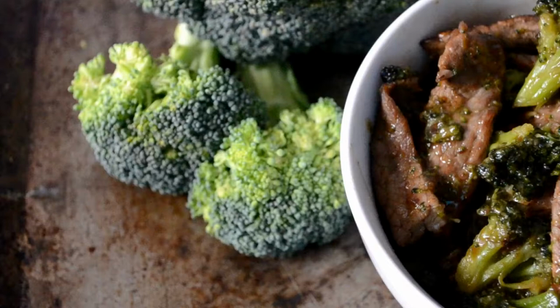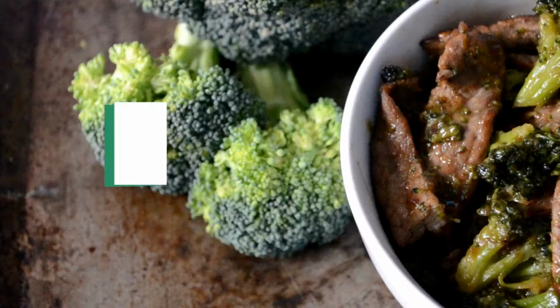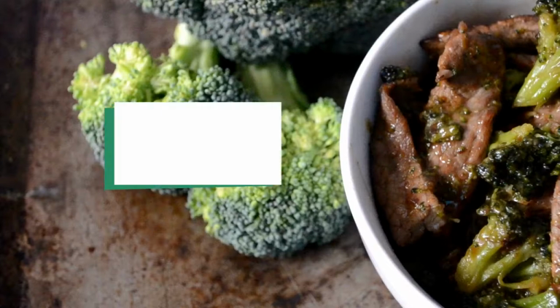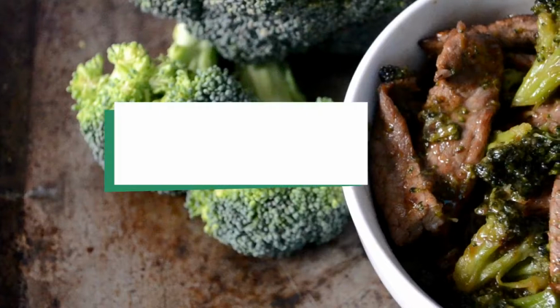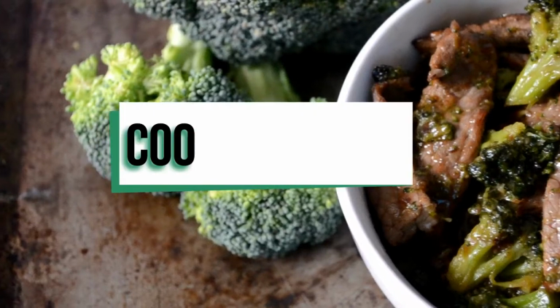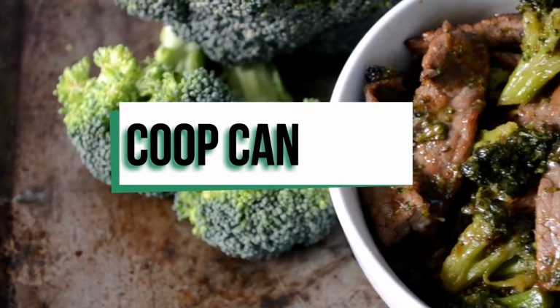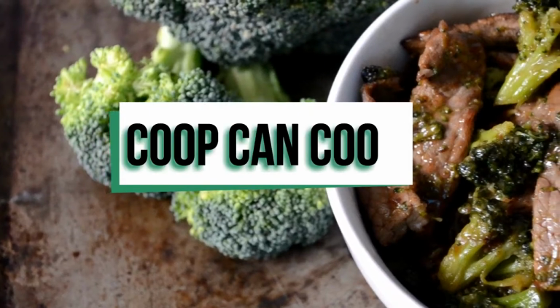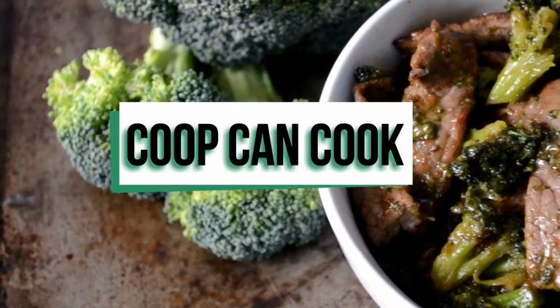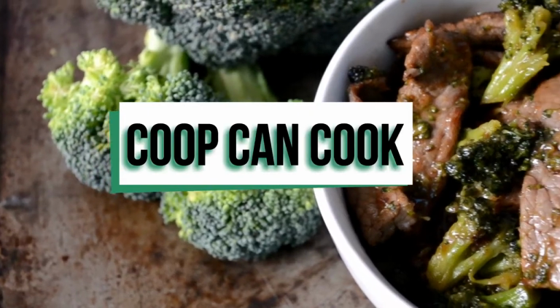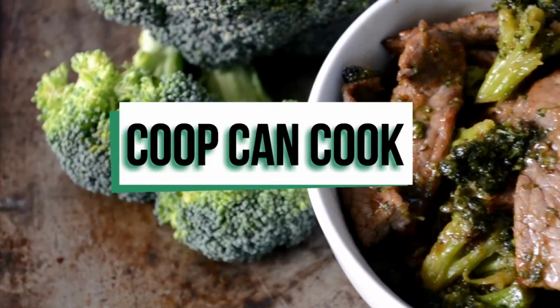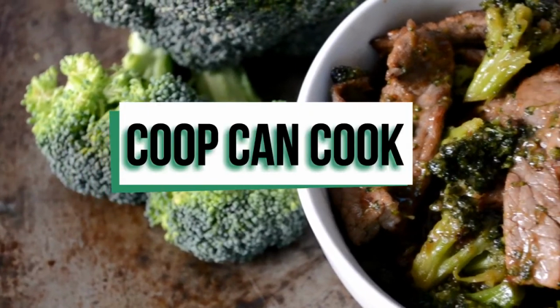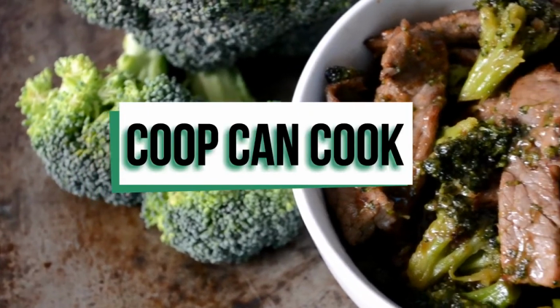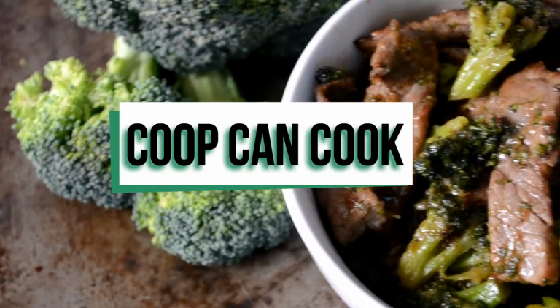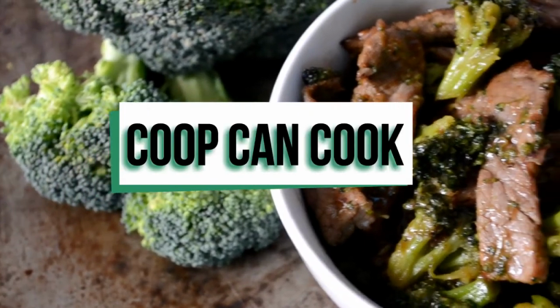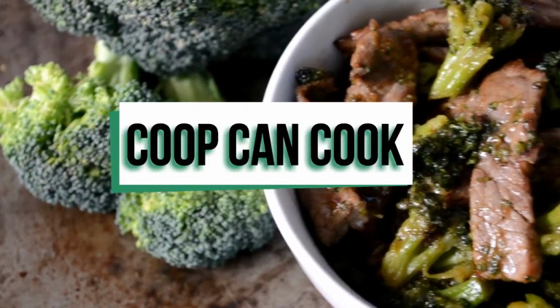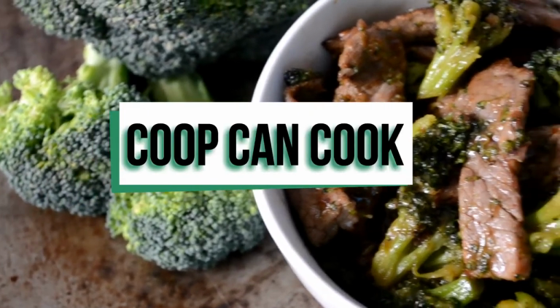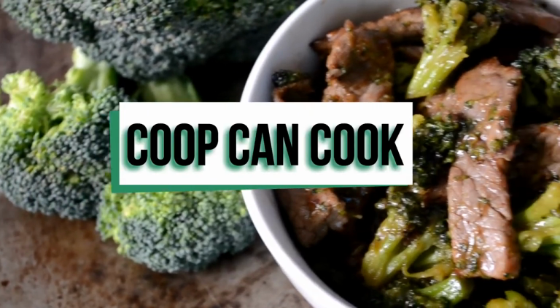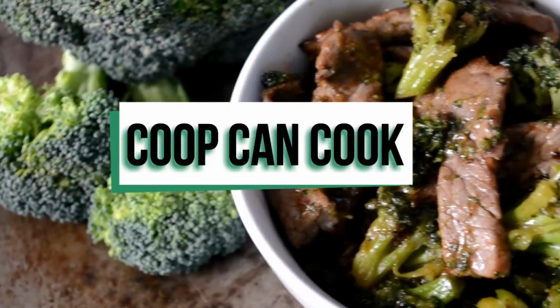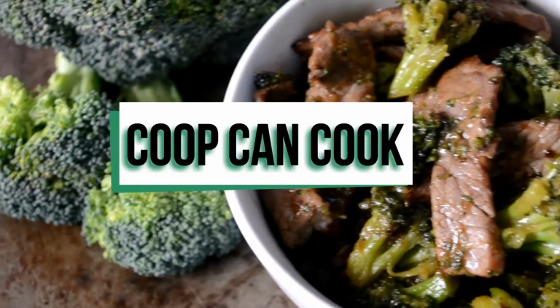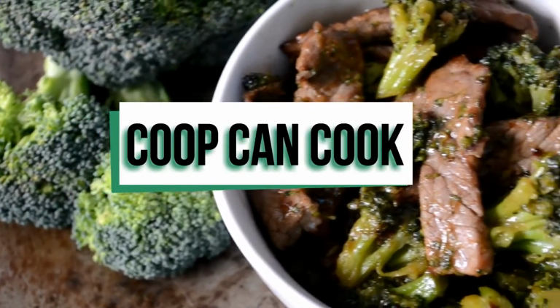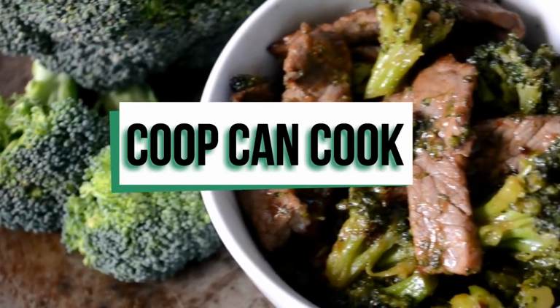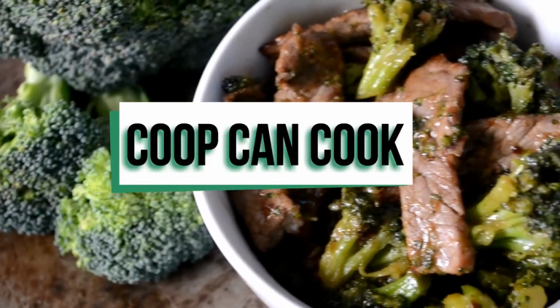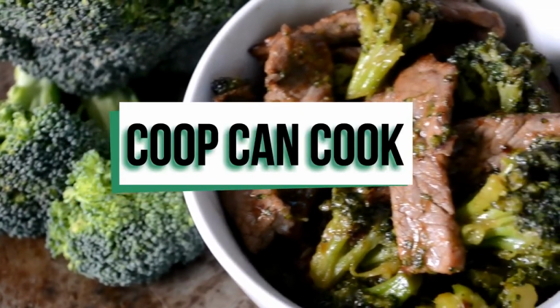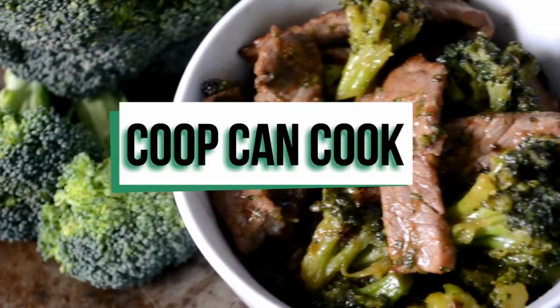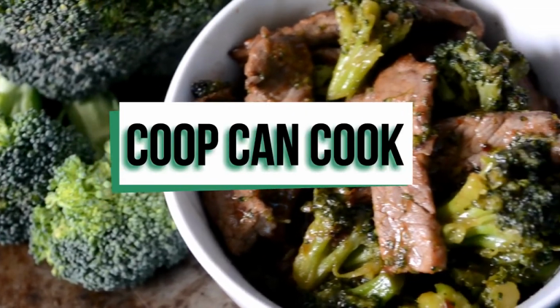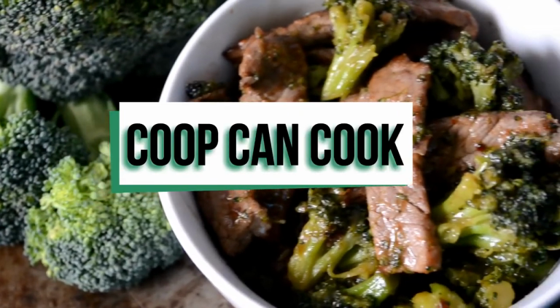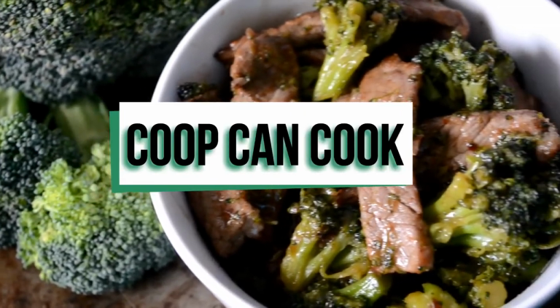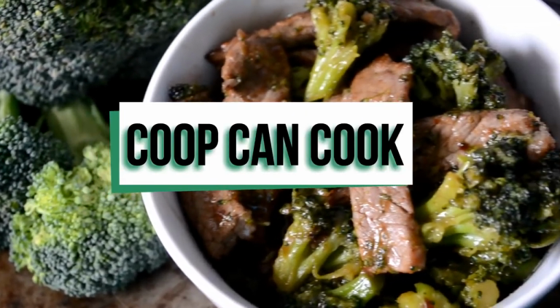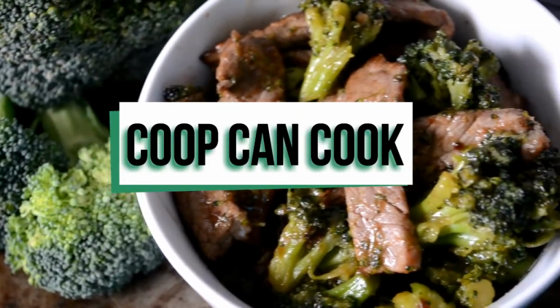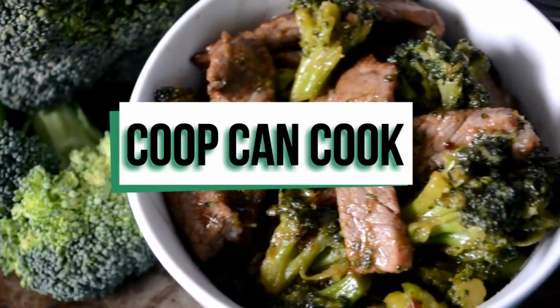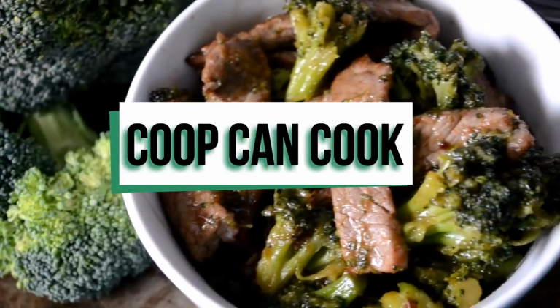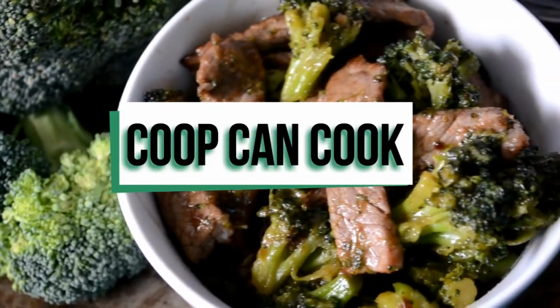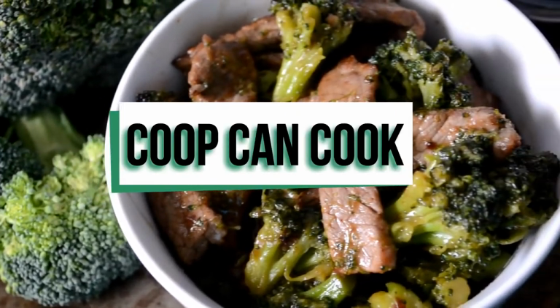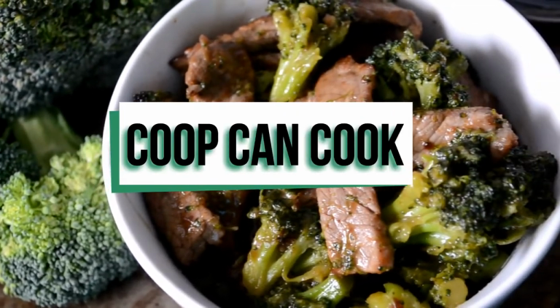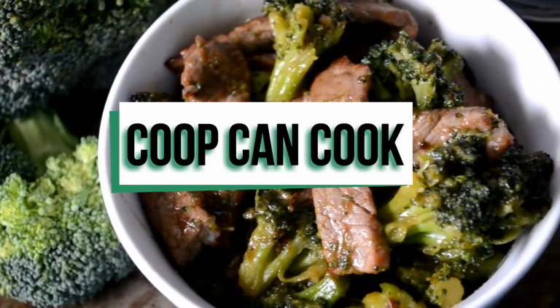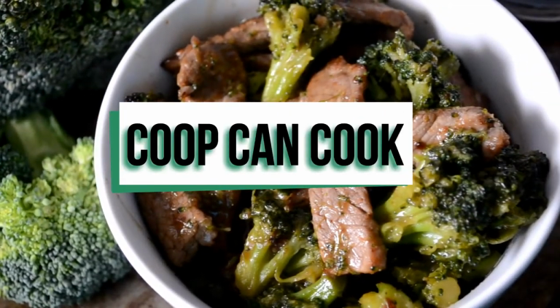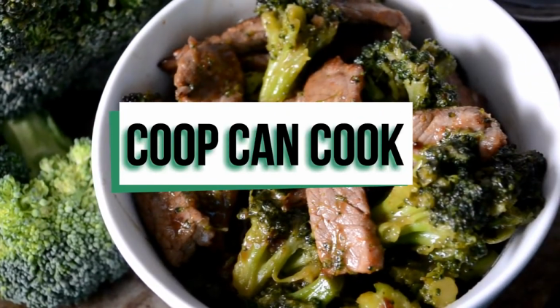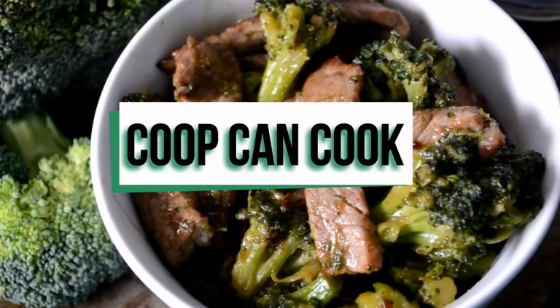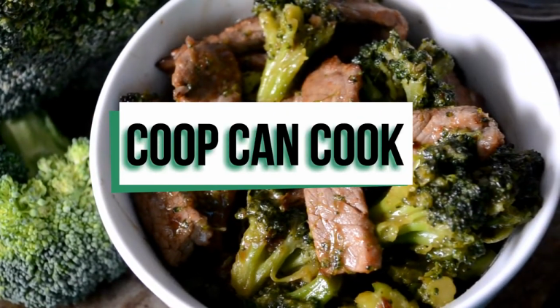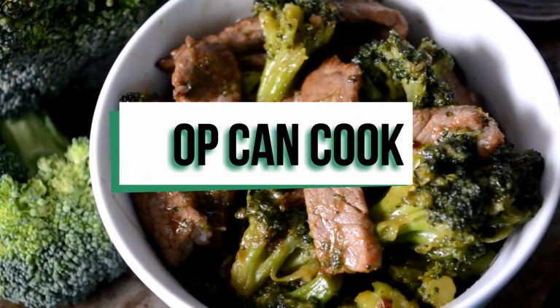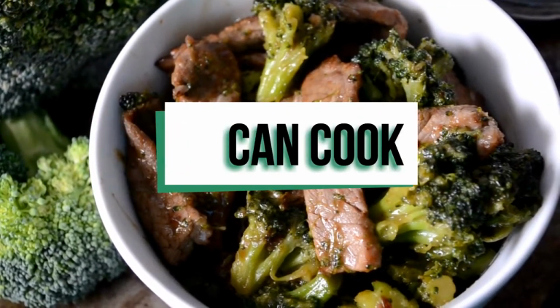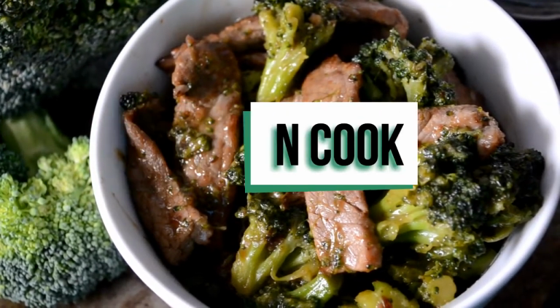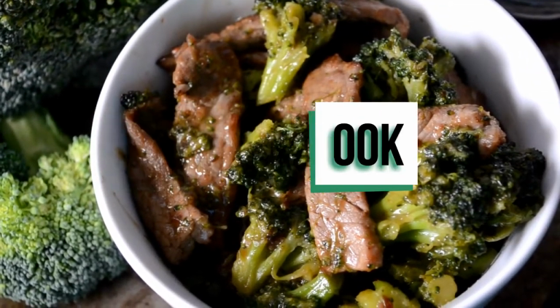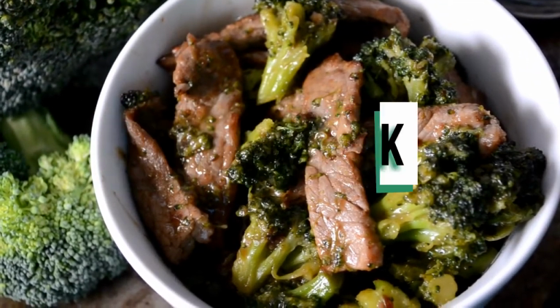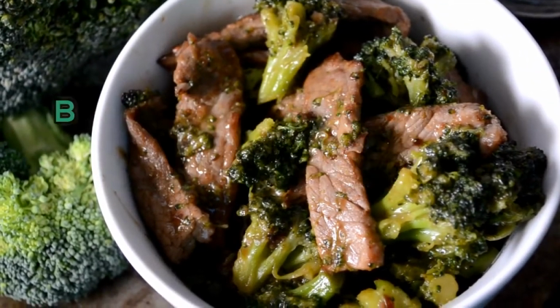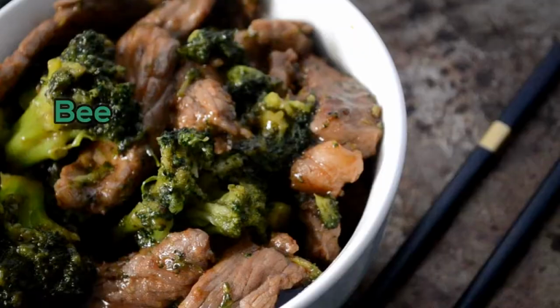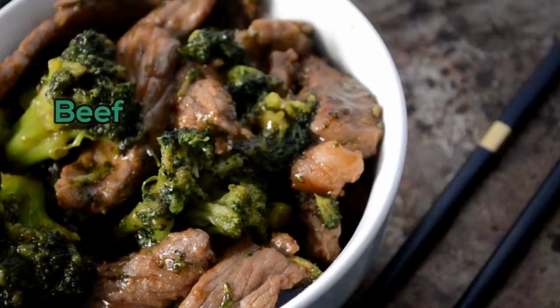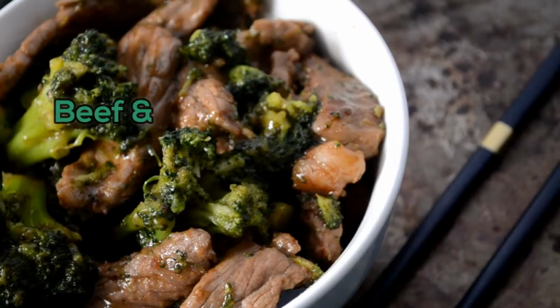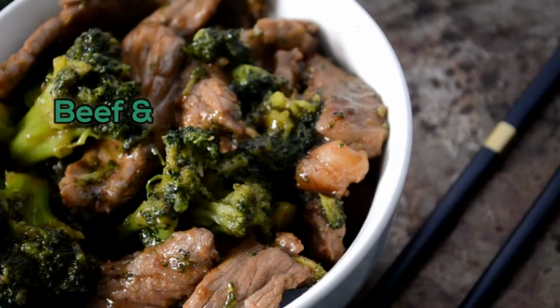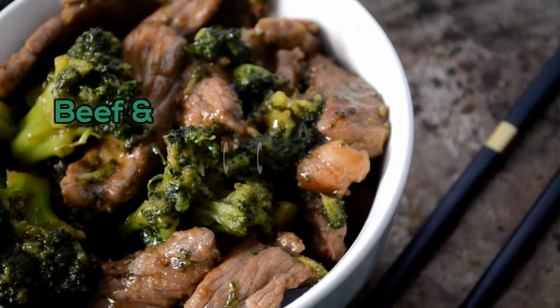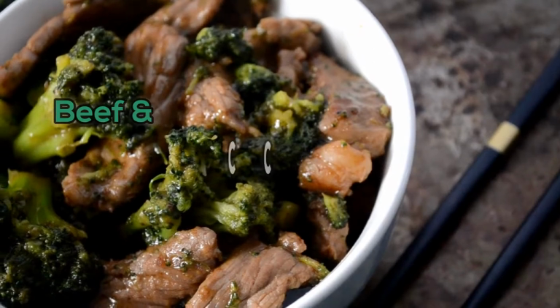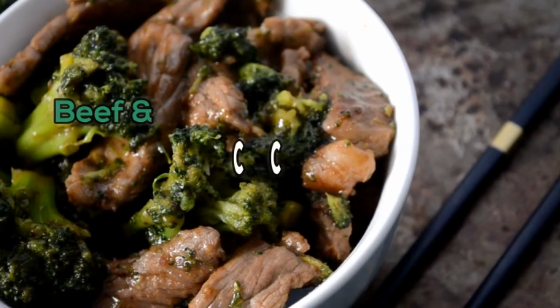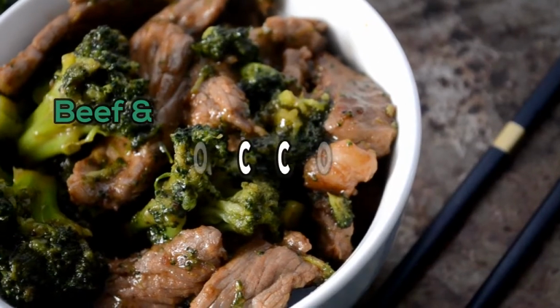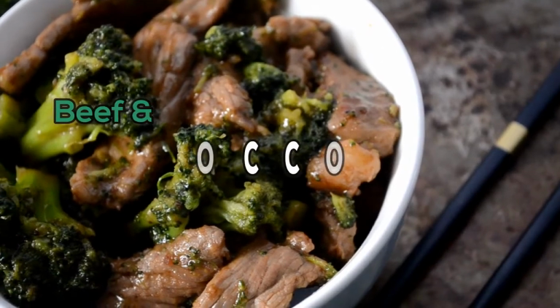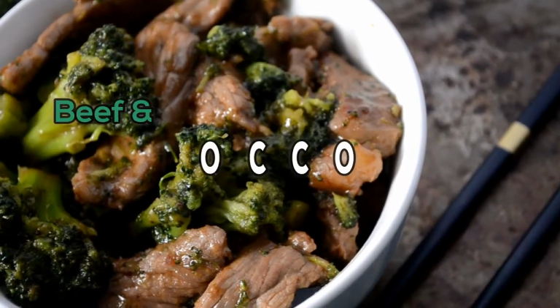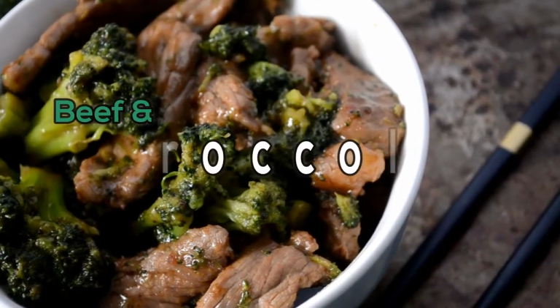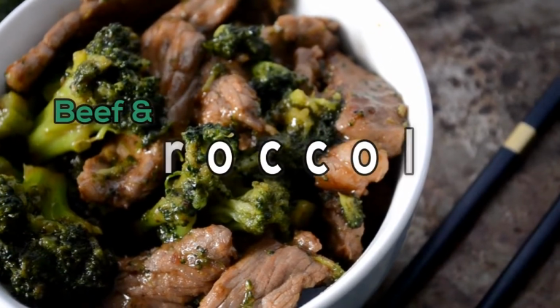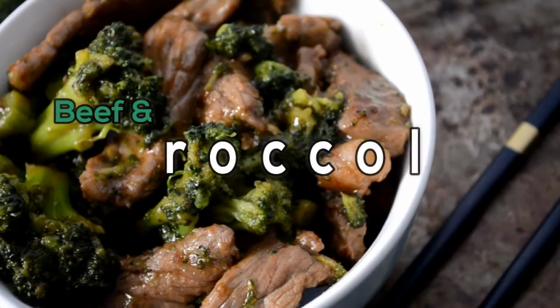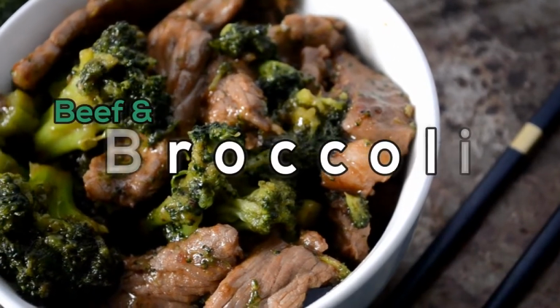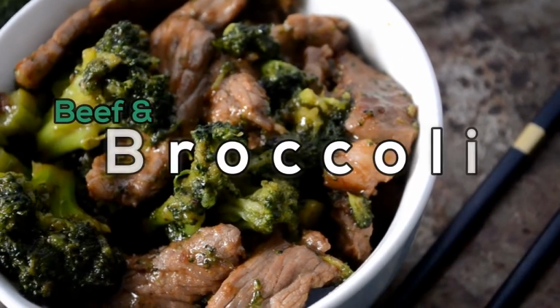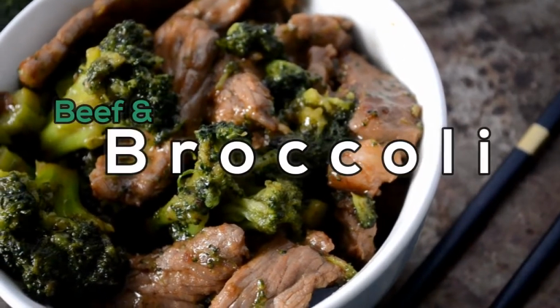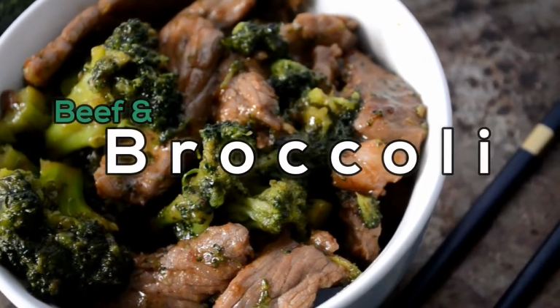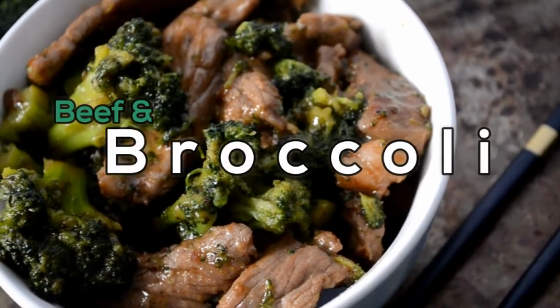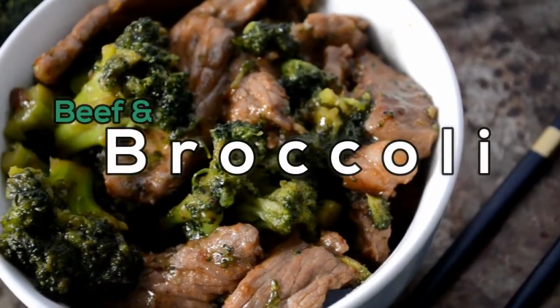Hey cookies! Today we are making some delicious and easy beef and broccoli. Let's do it.